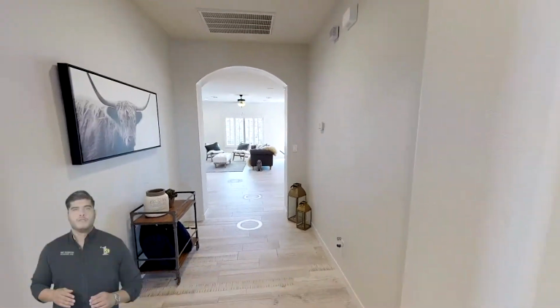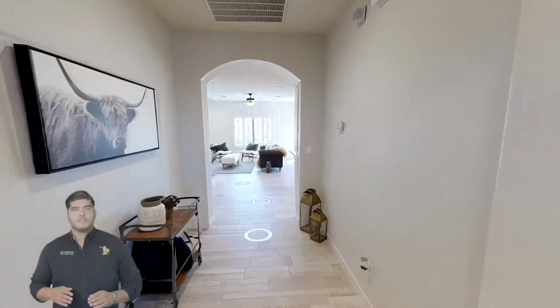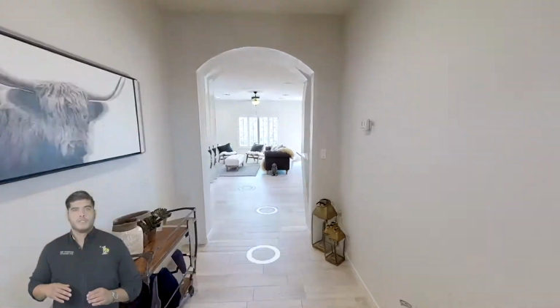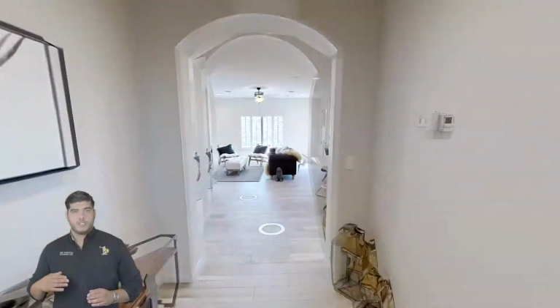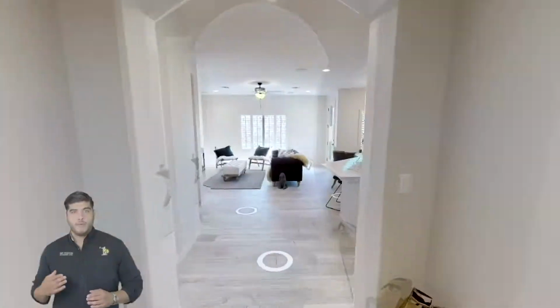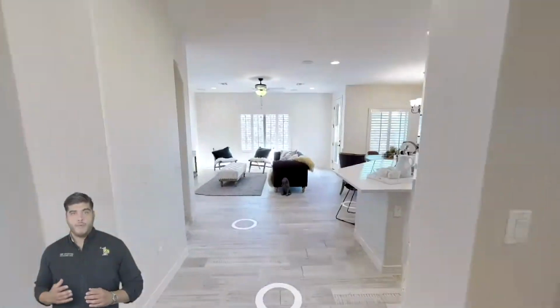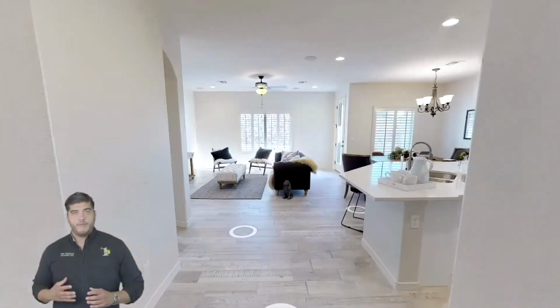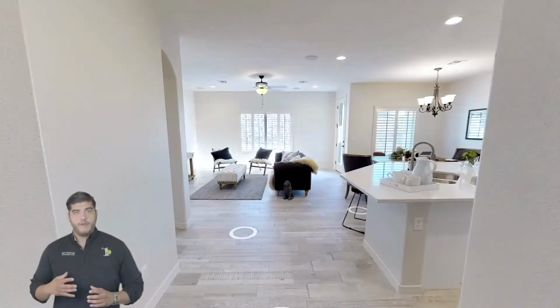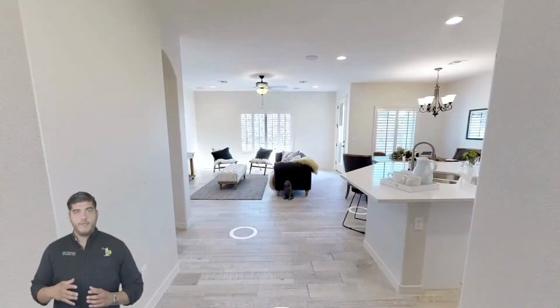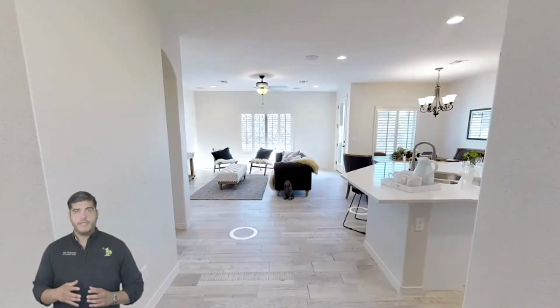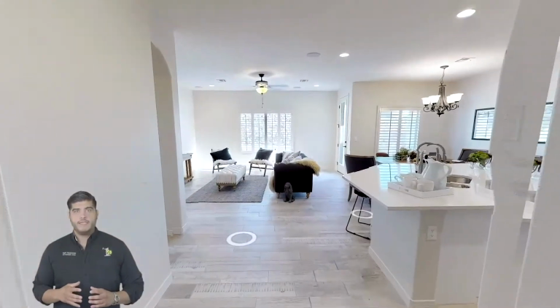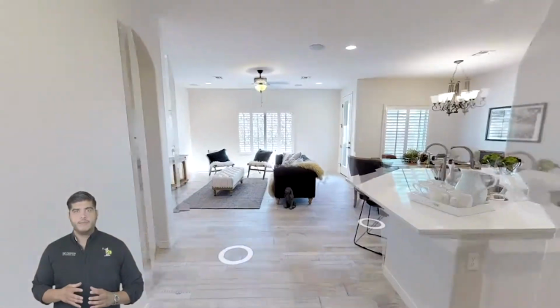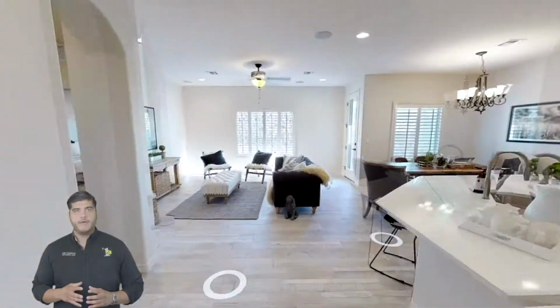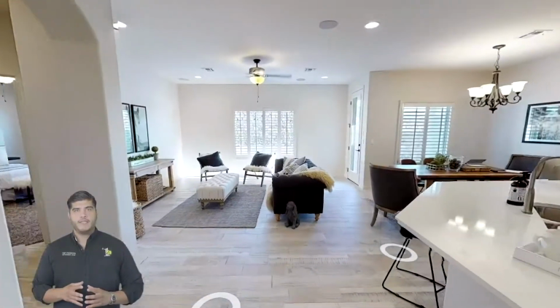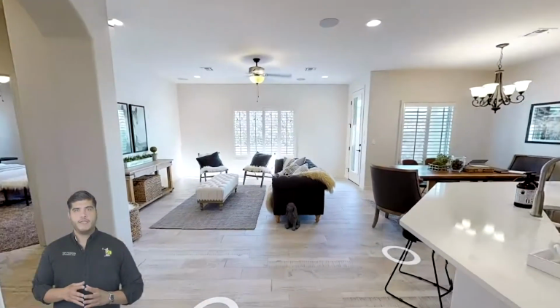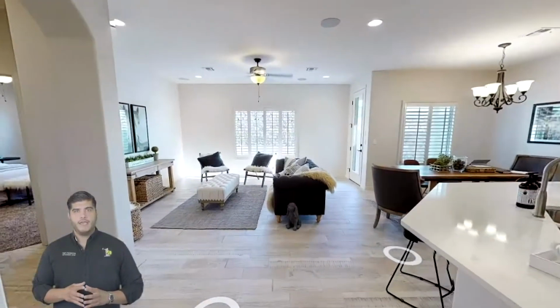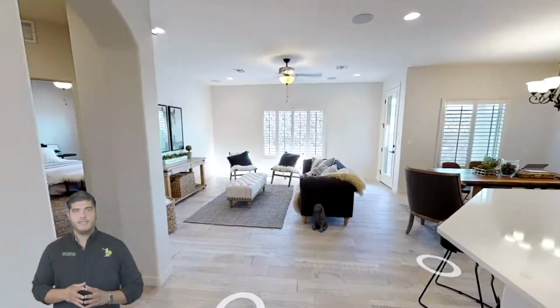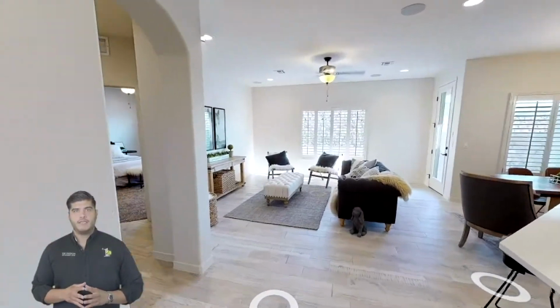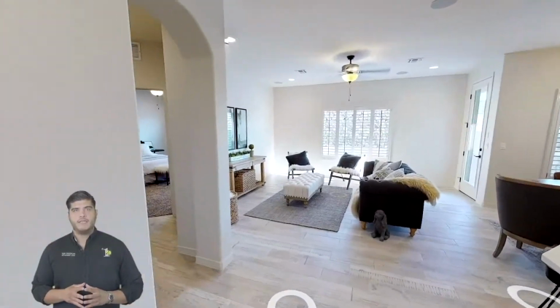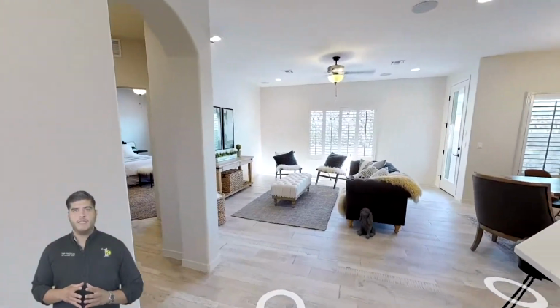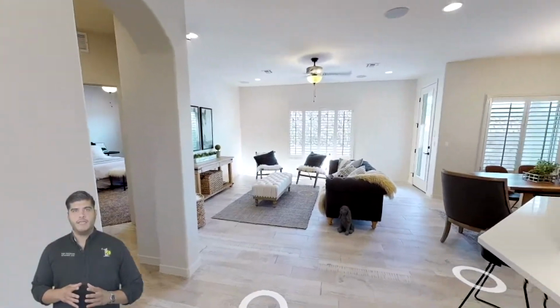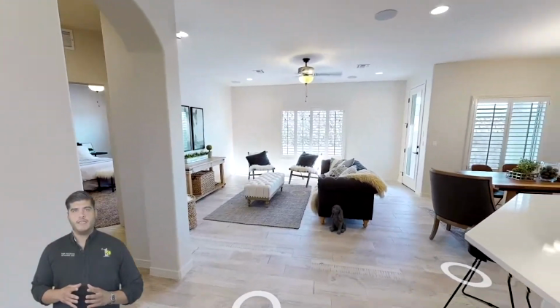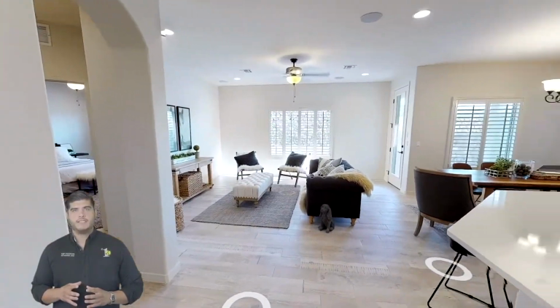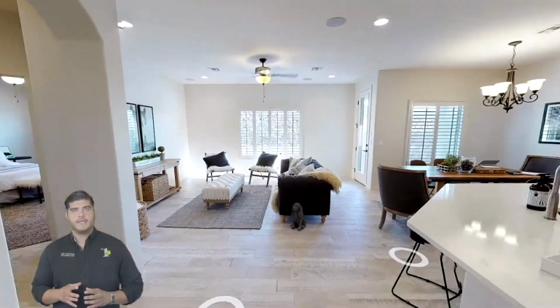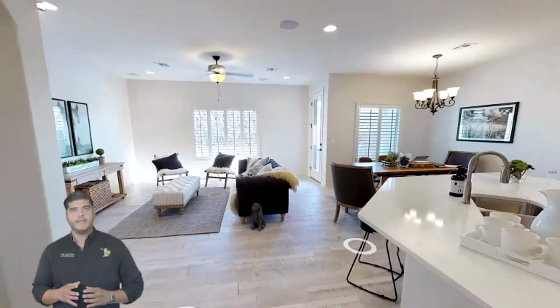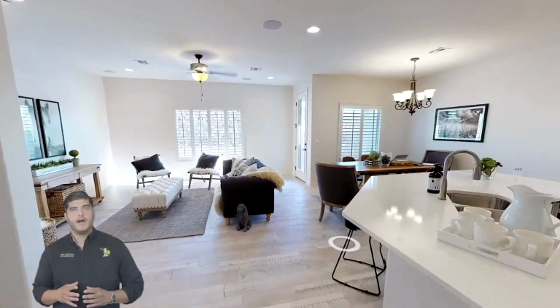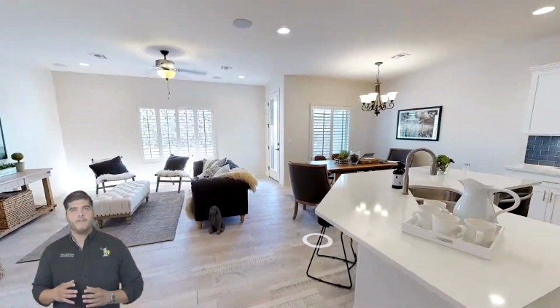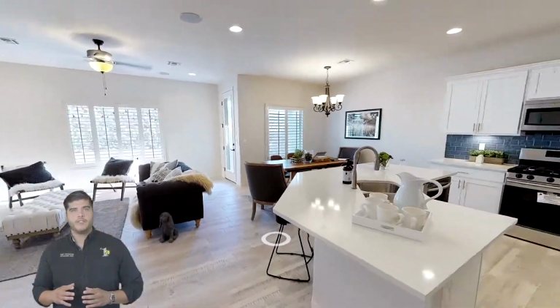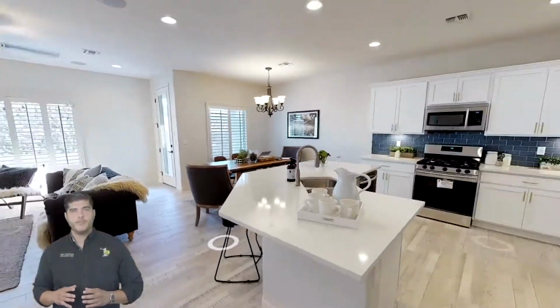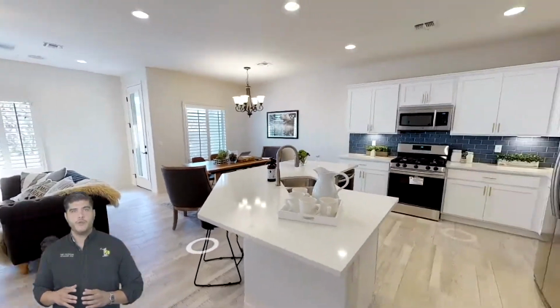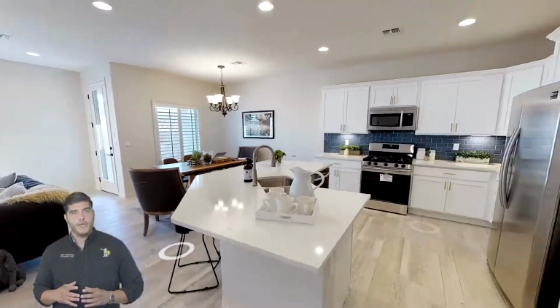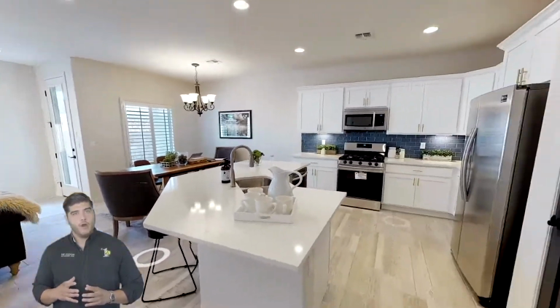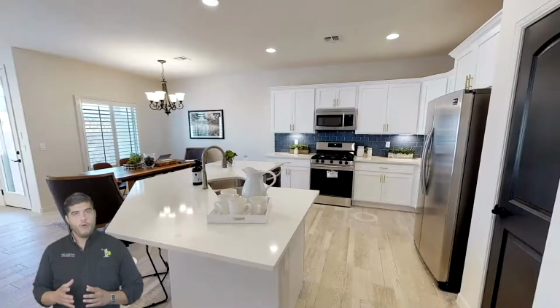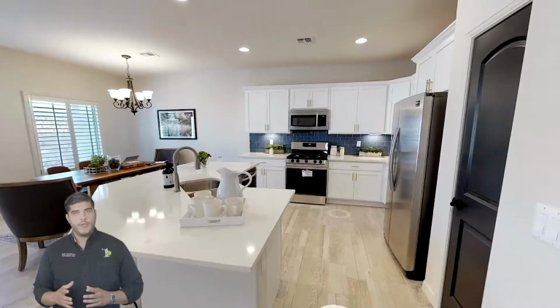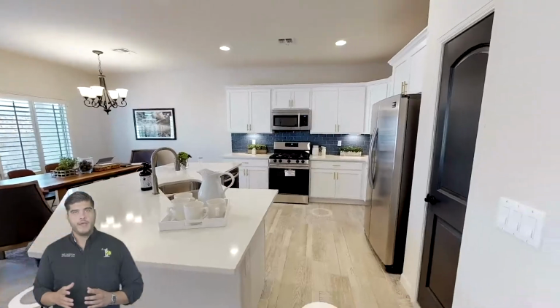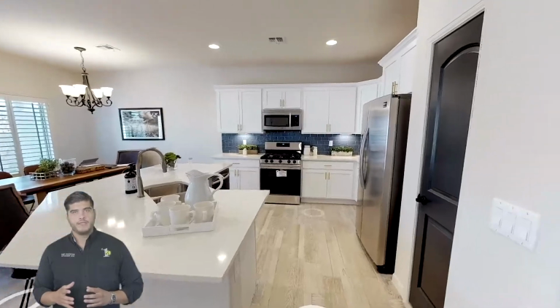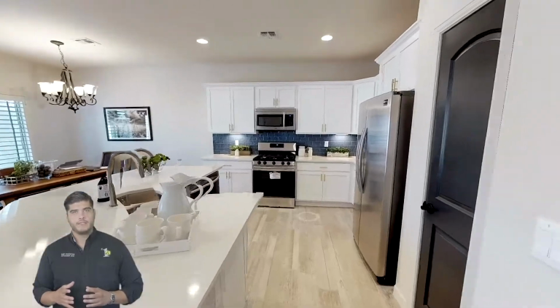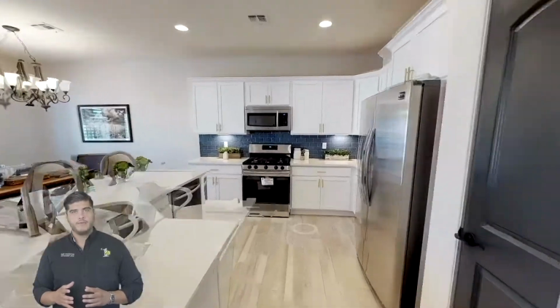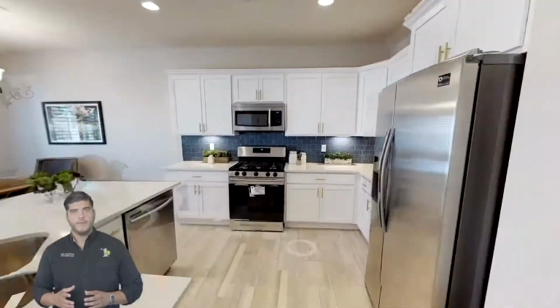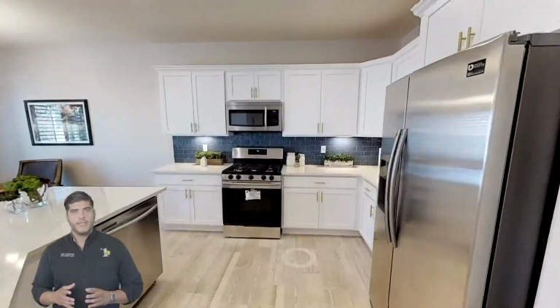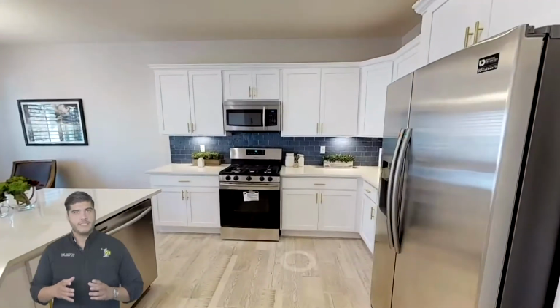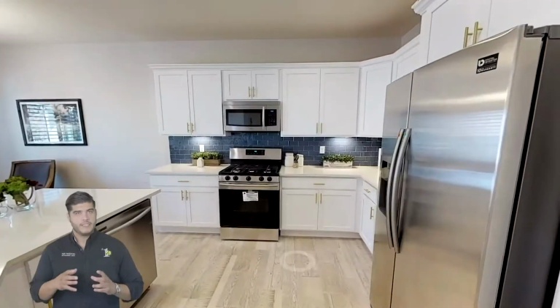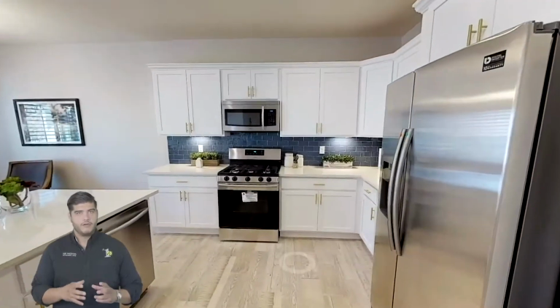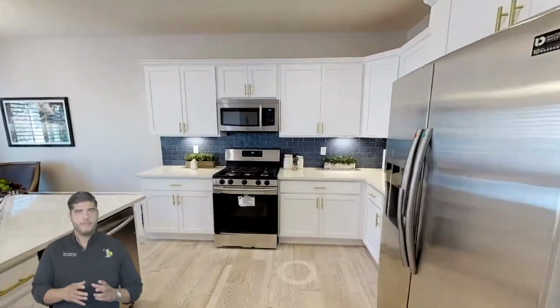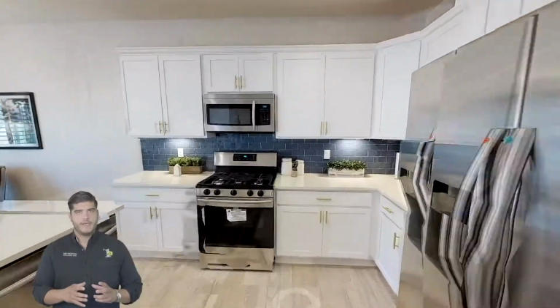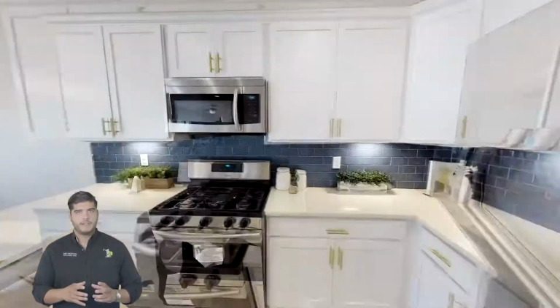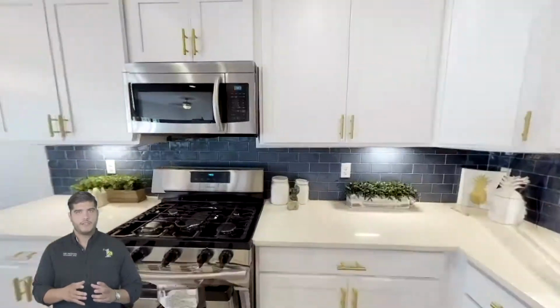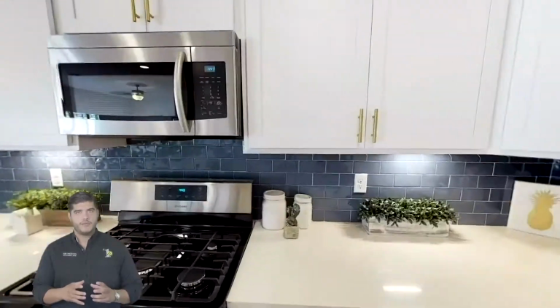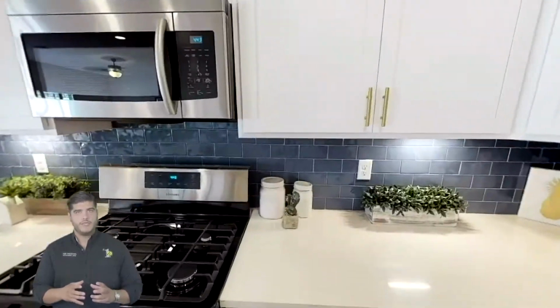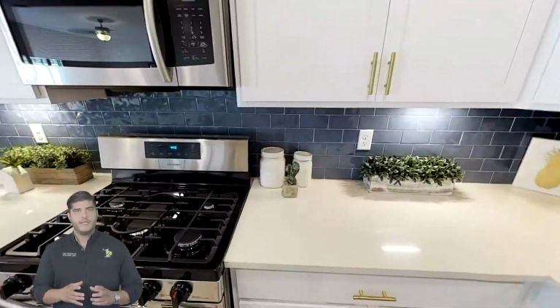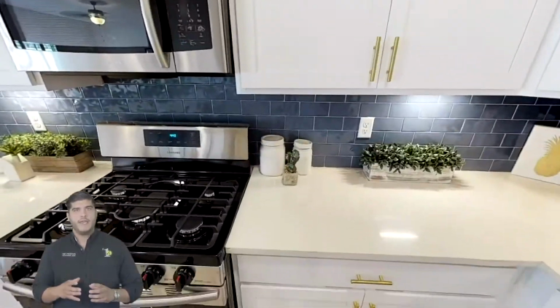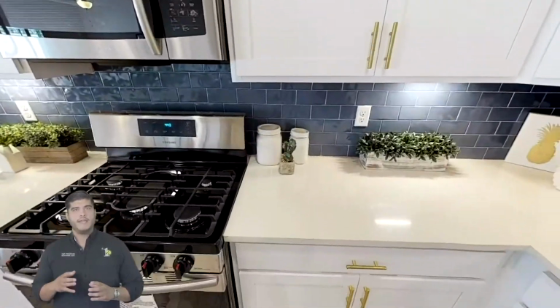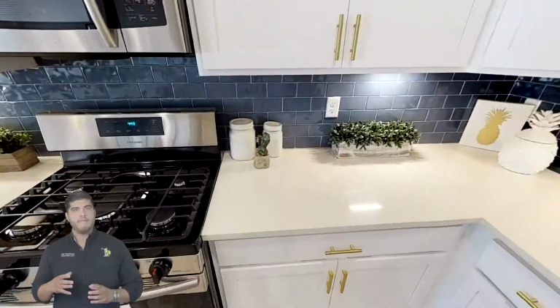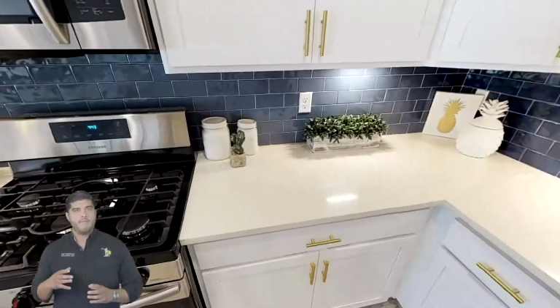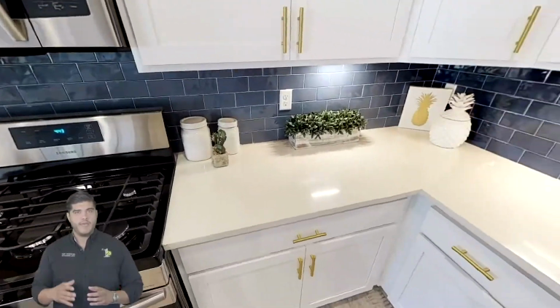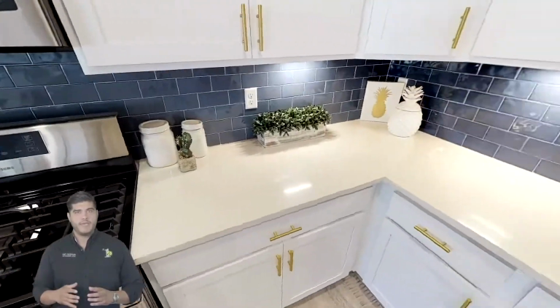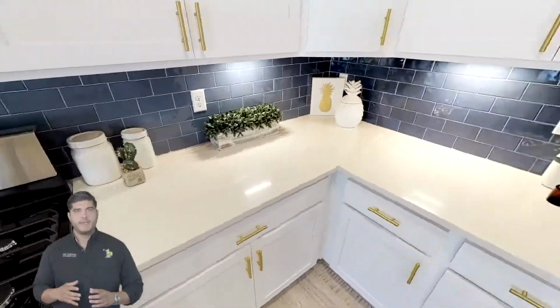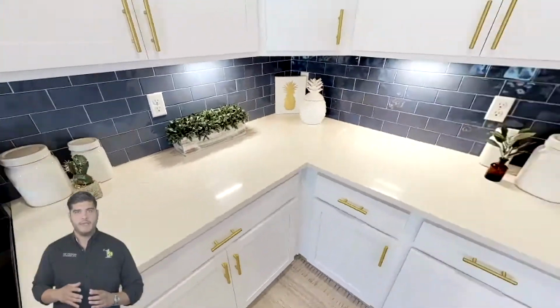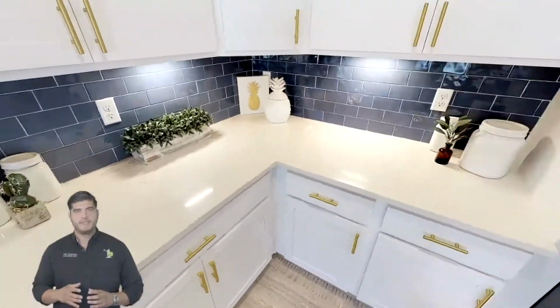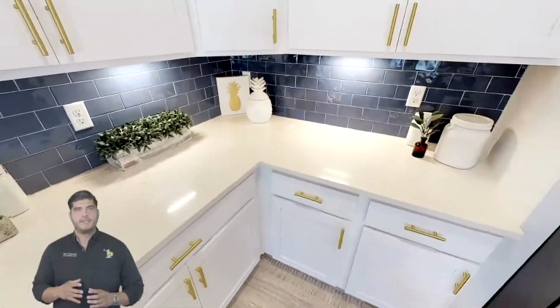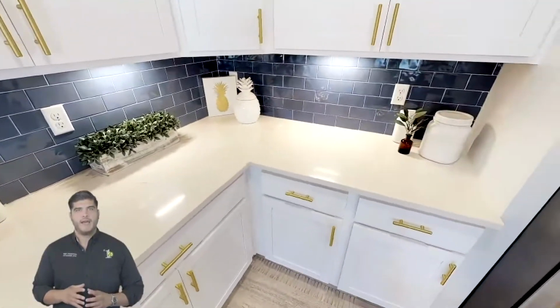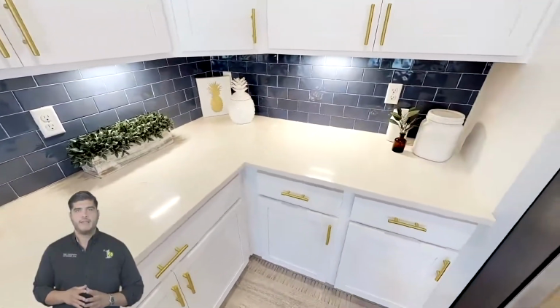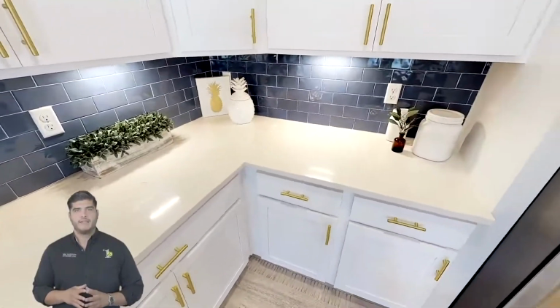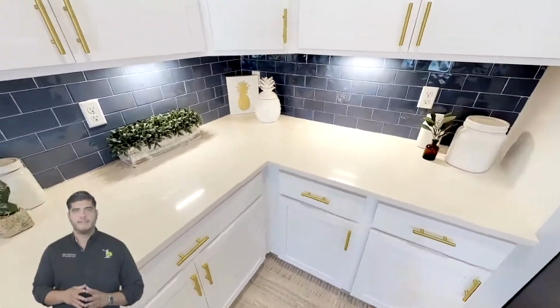Some of my favorite things about the Acacia is that it offers you an open concept with a zoned master suite and a big kitchen island.